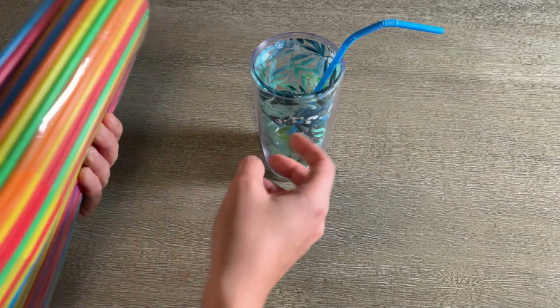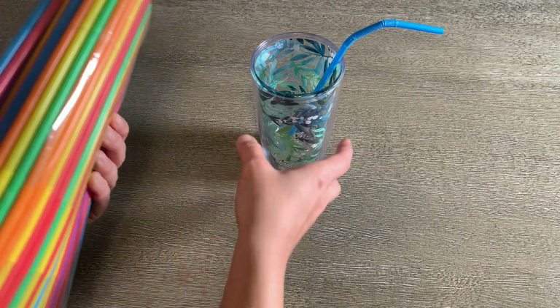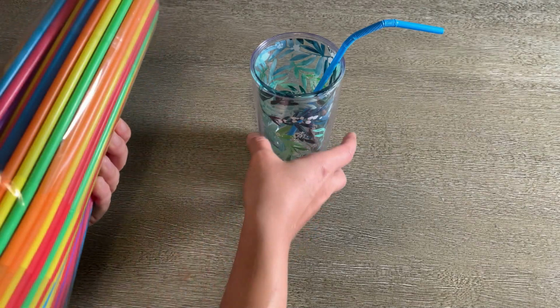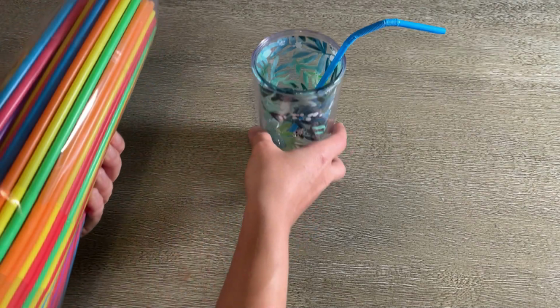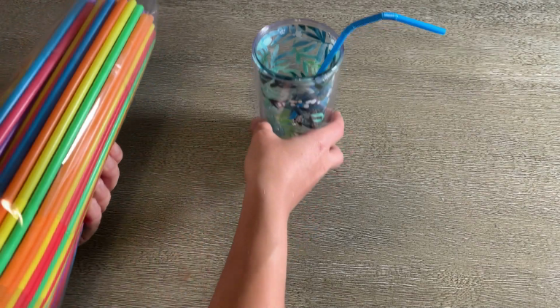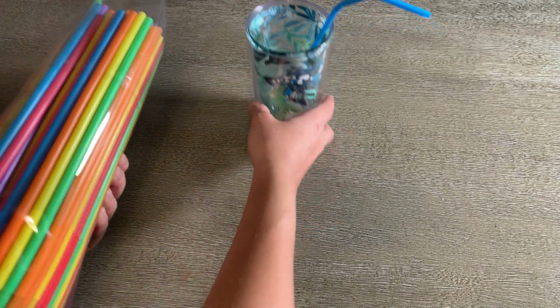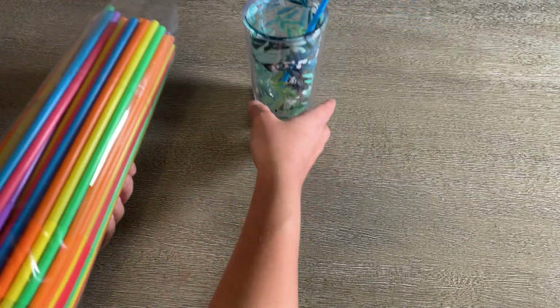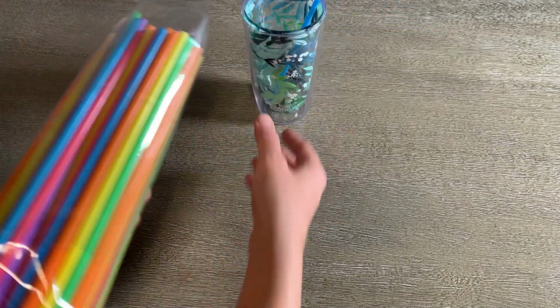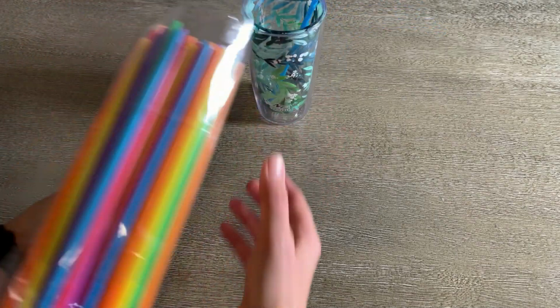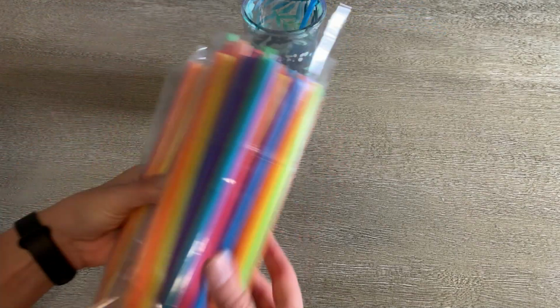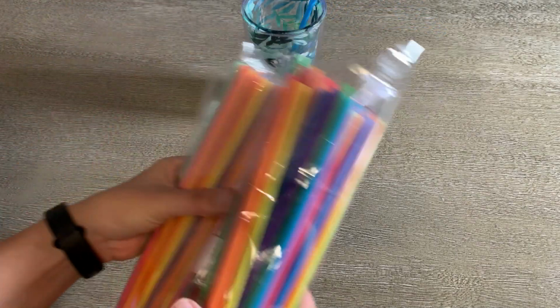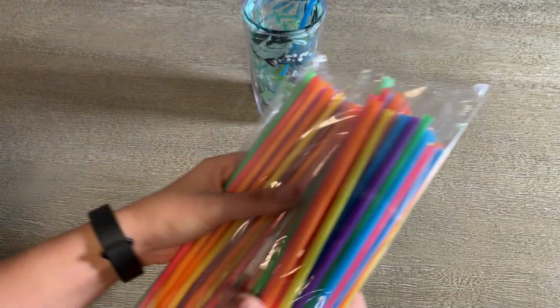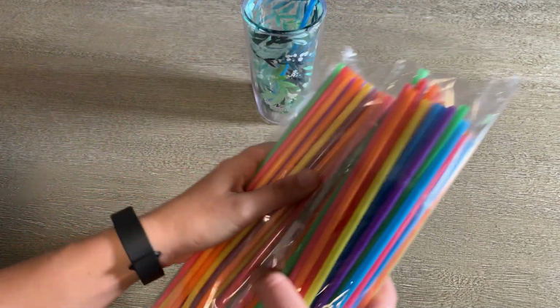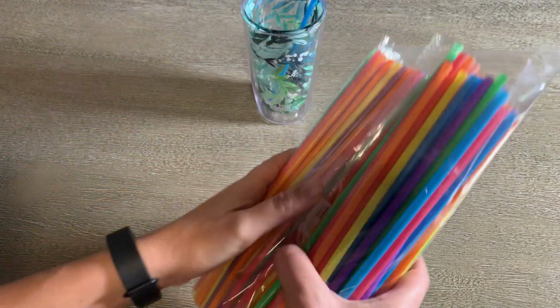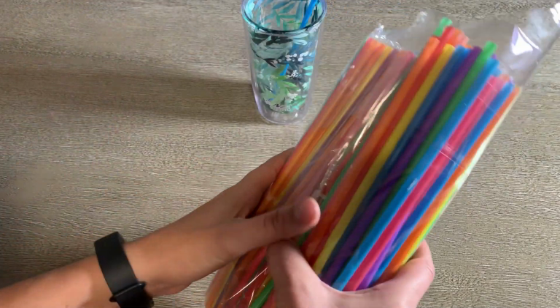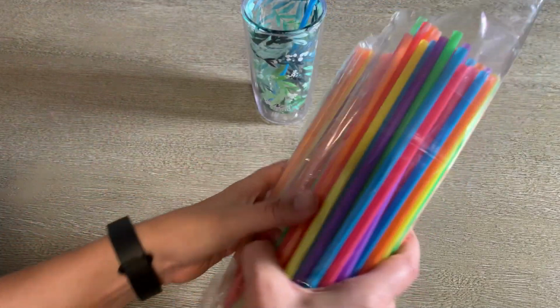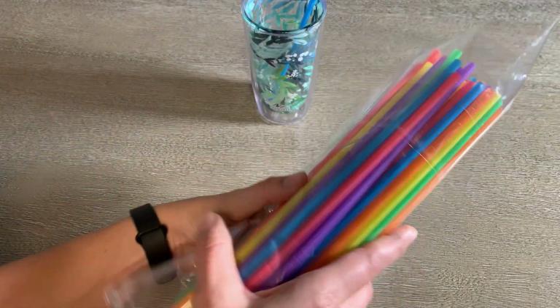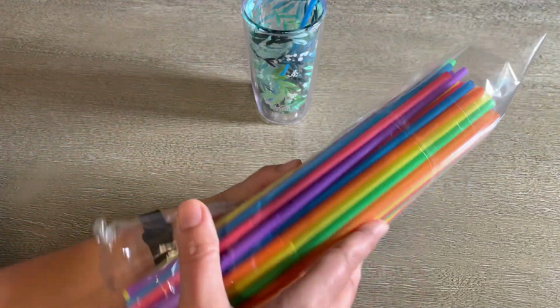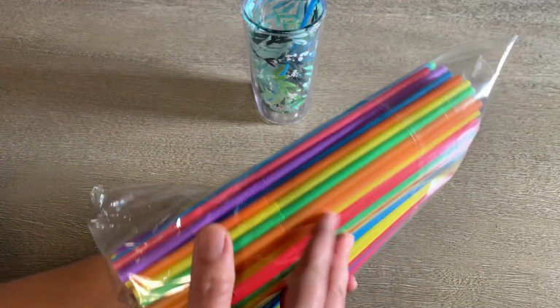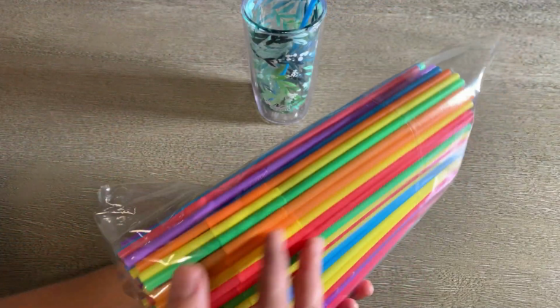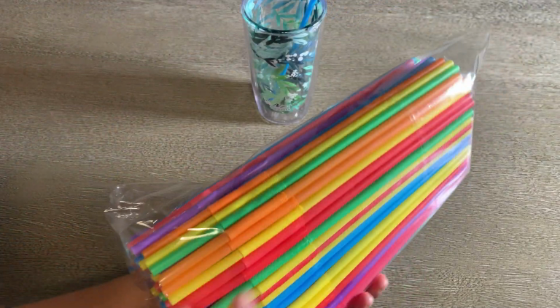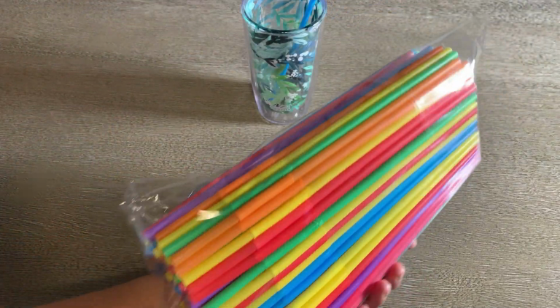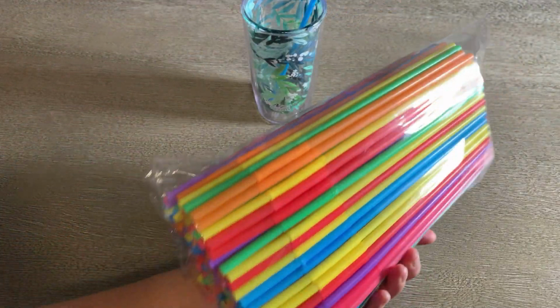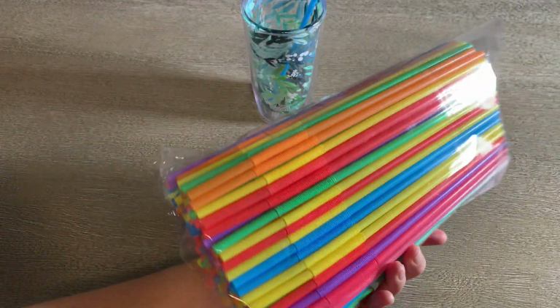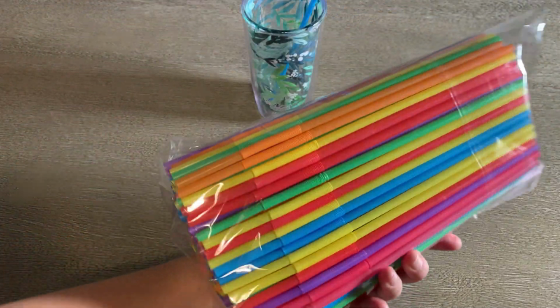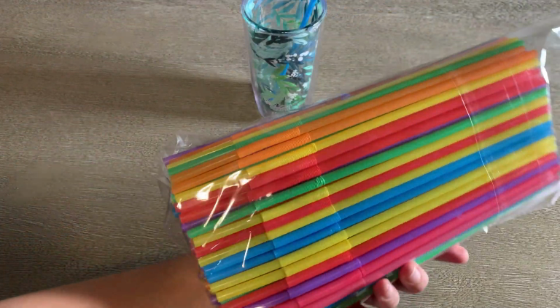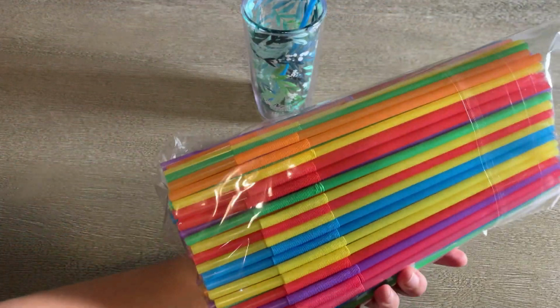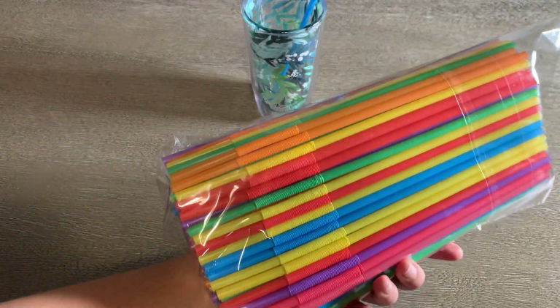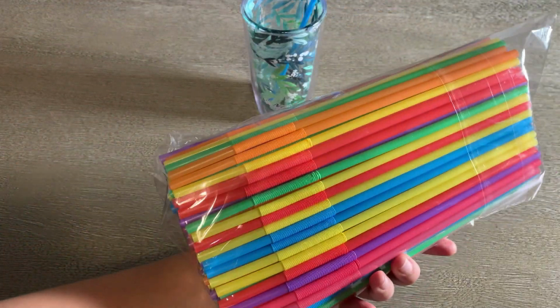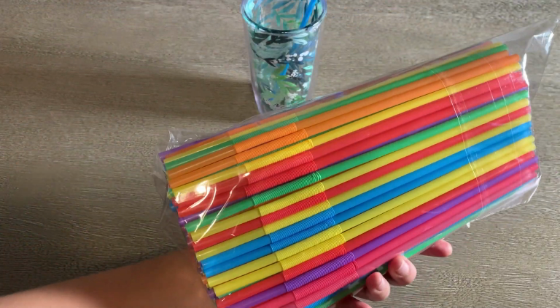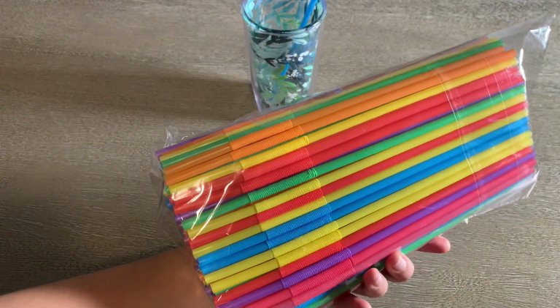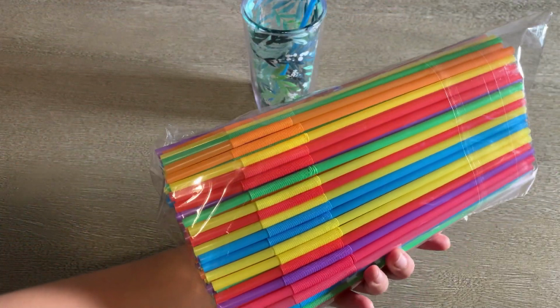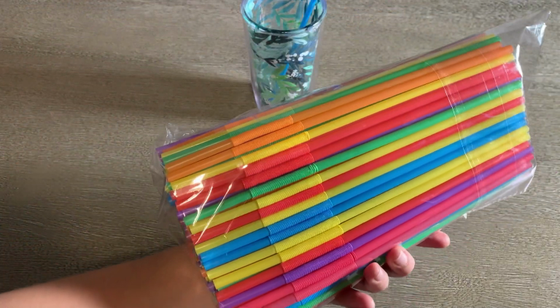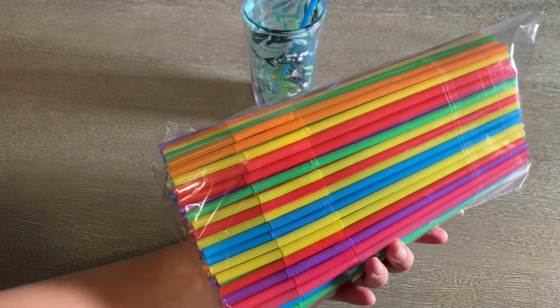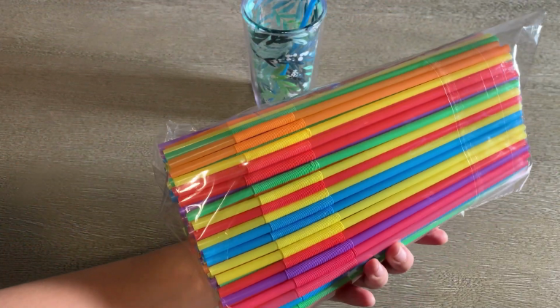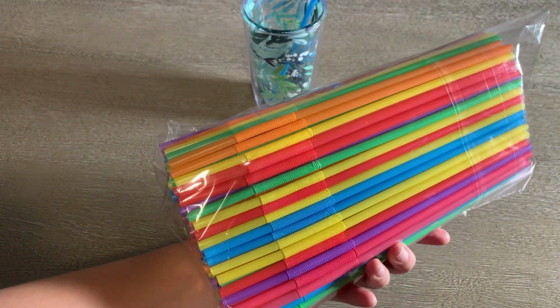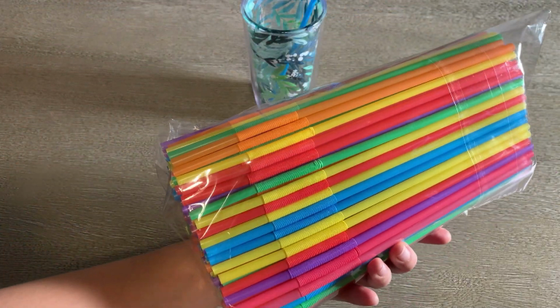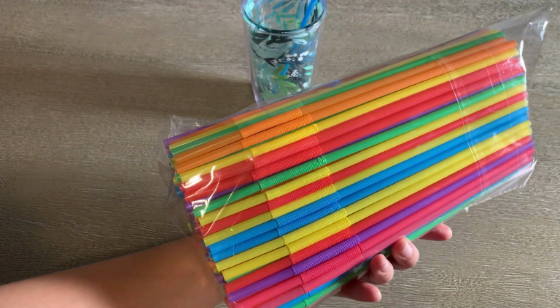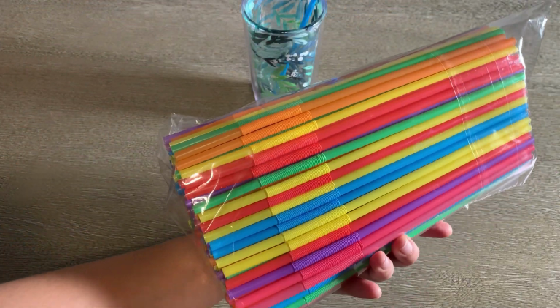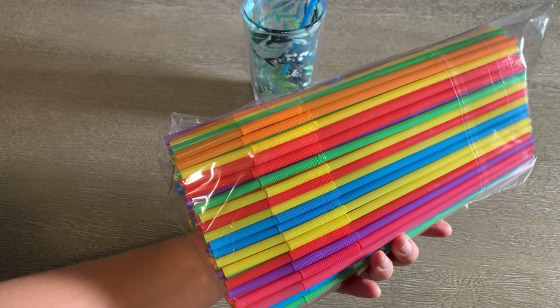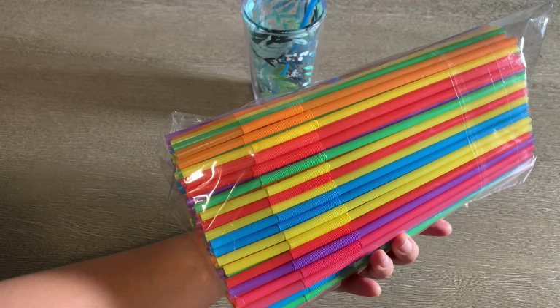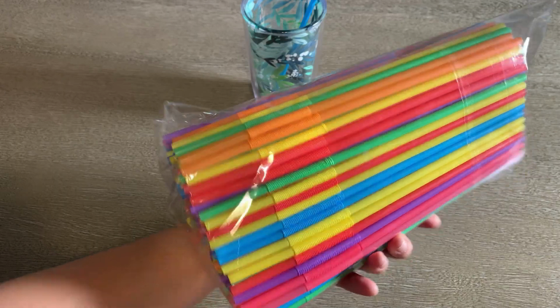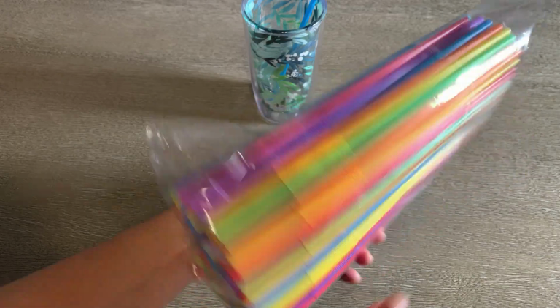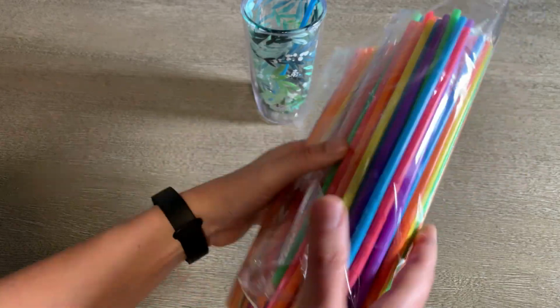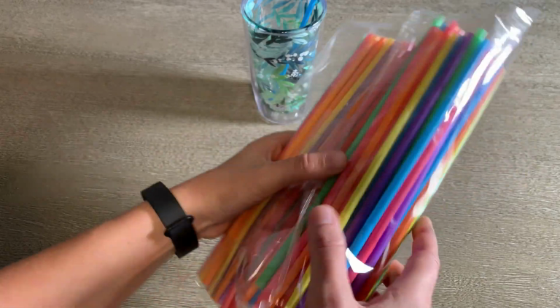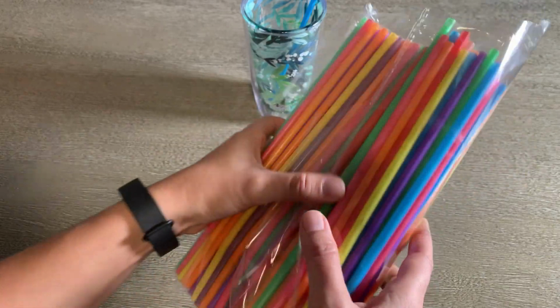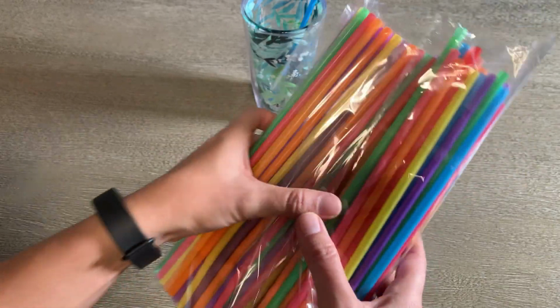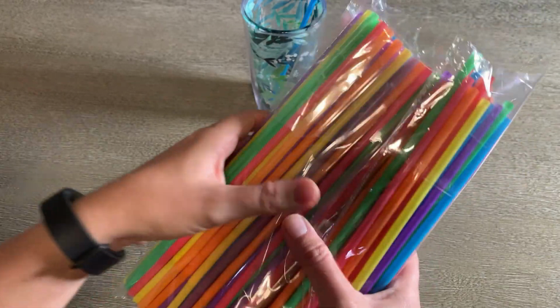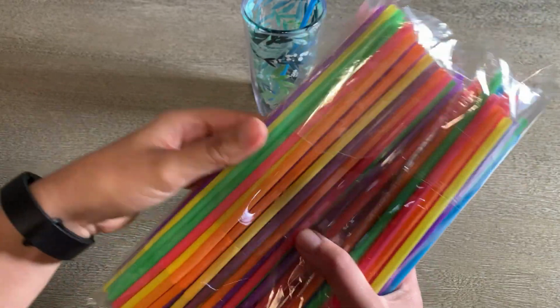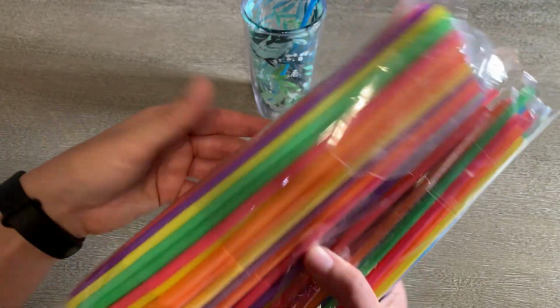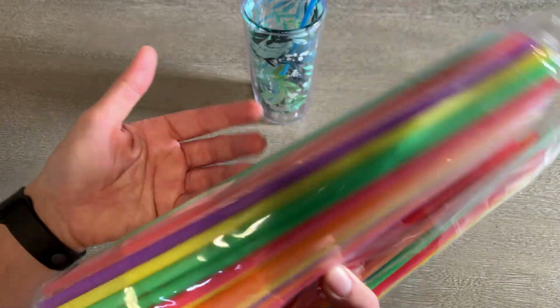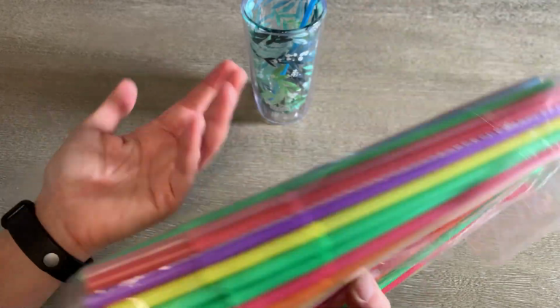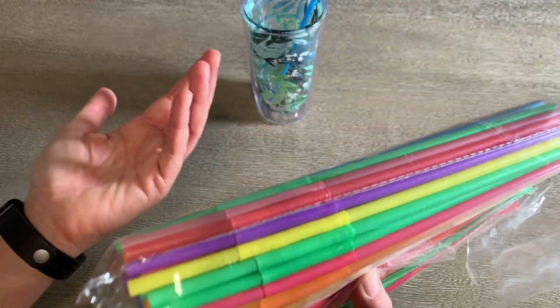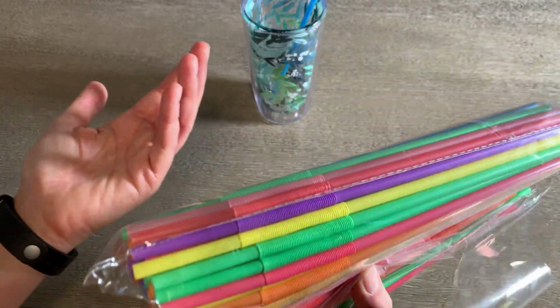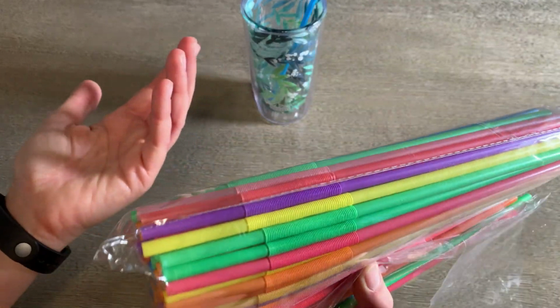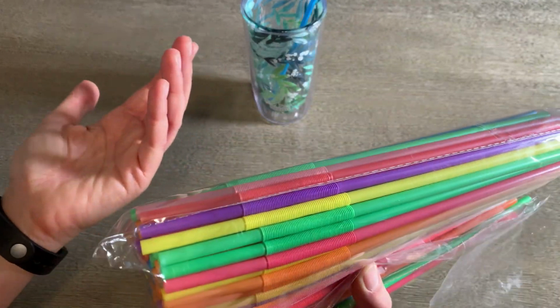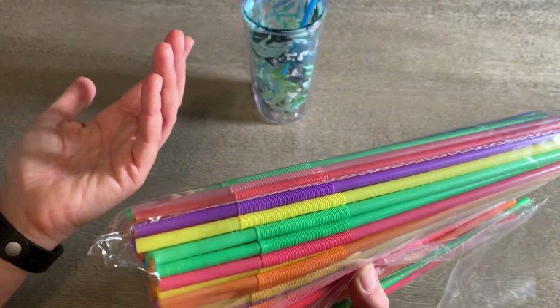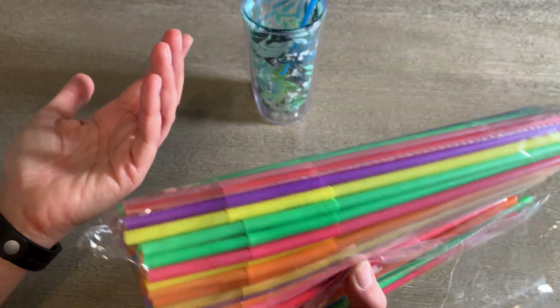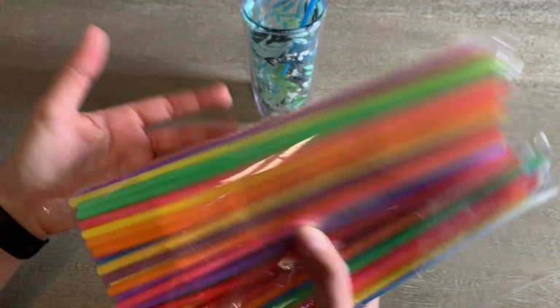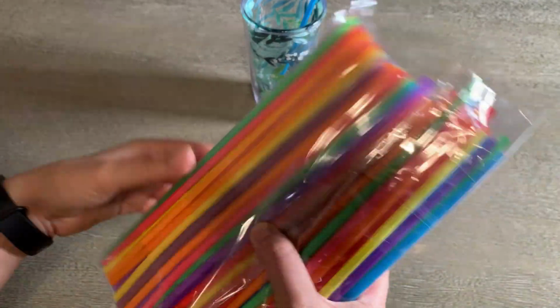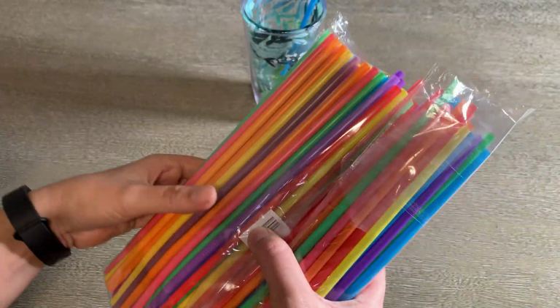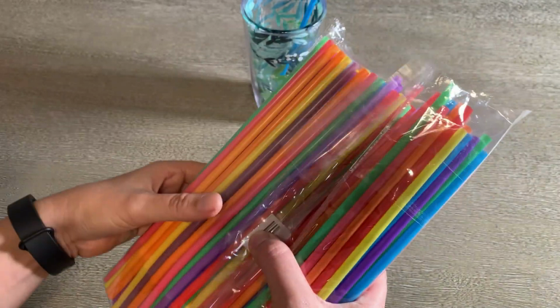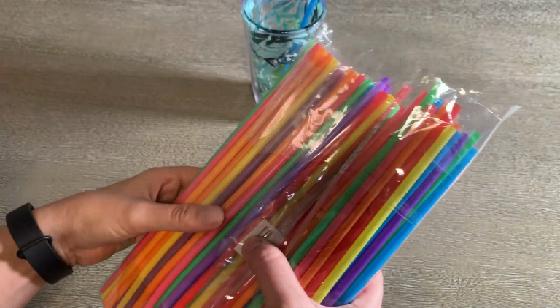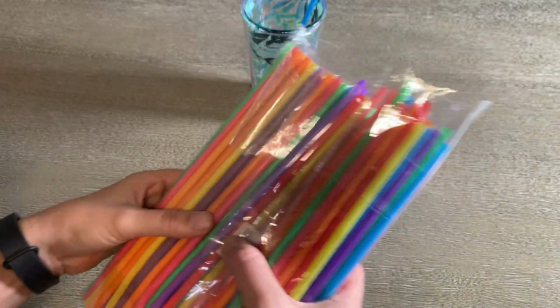I love having the different colors too. It's not a big deal but it's just kind of fun to have a new color every morning for my bendy straws.